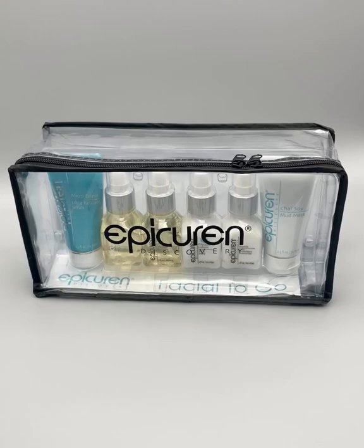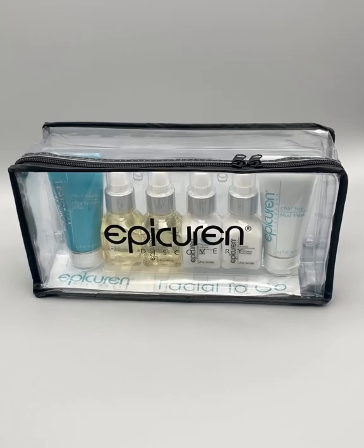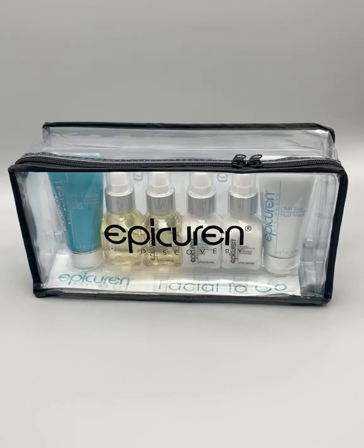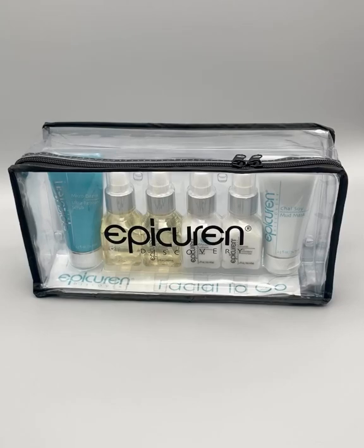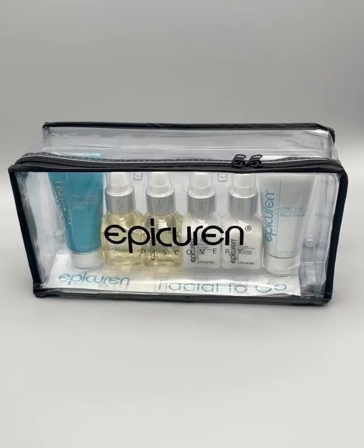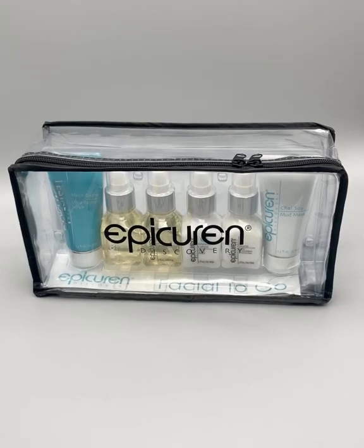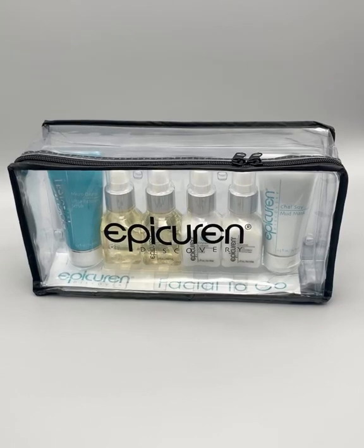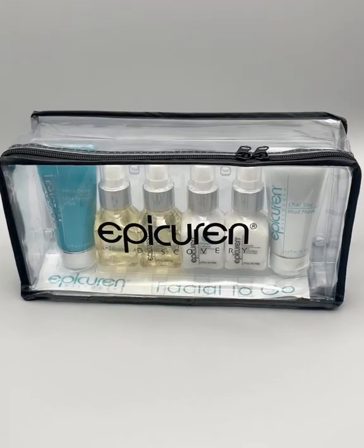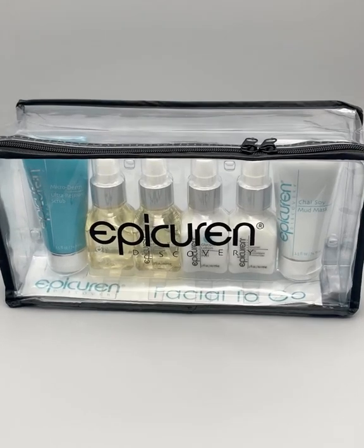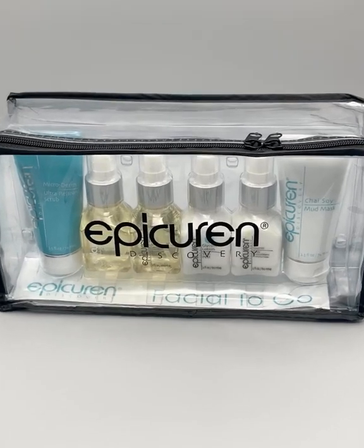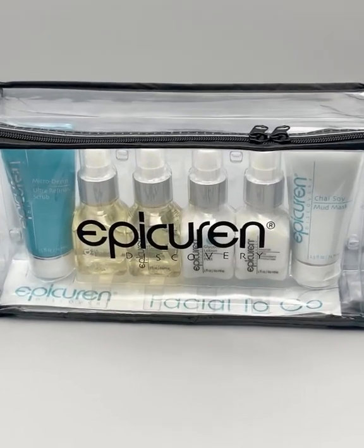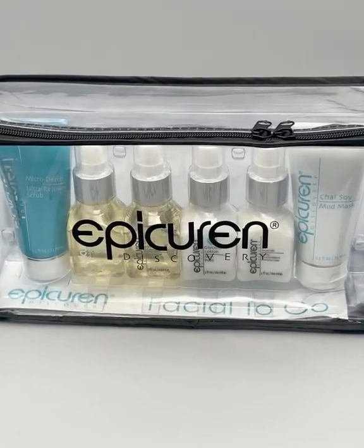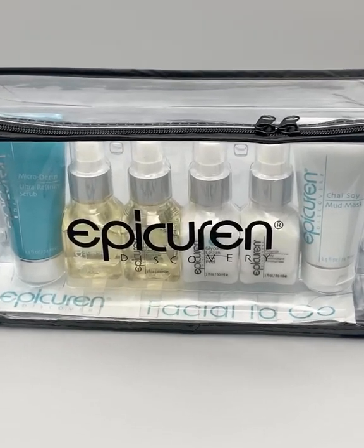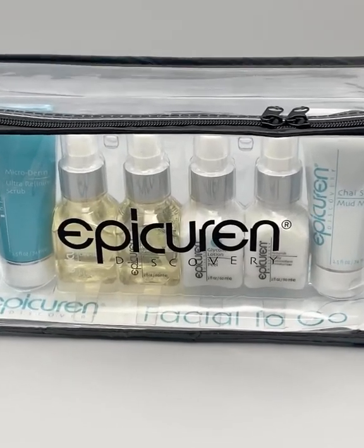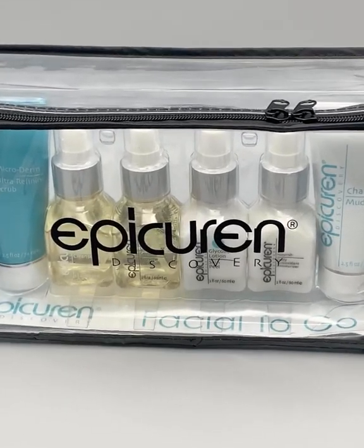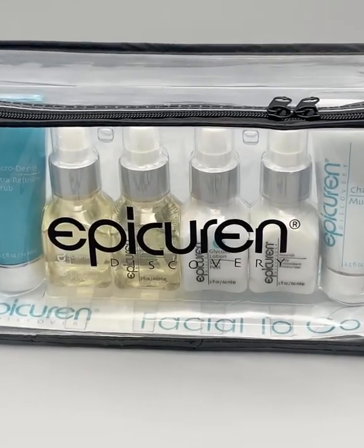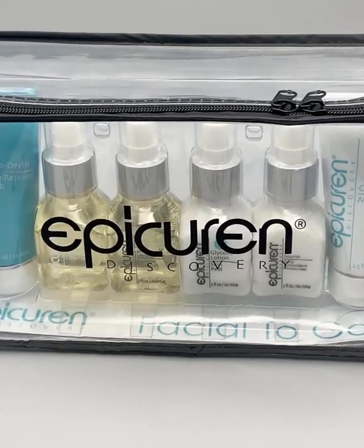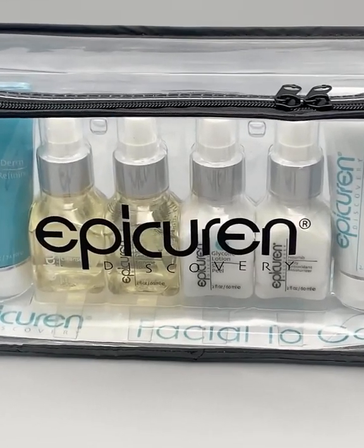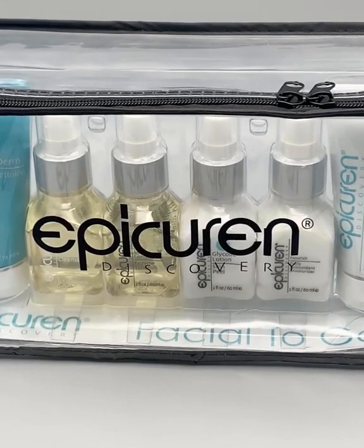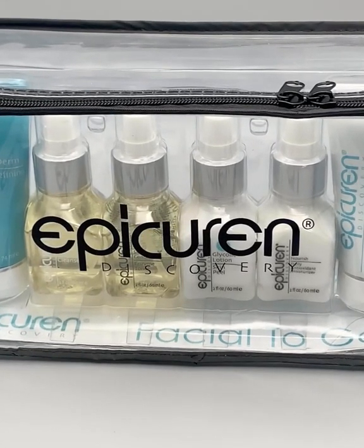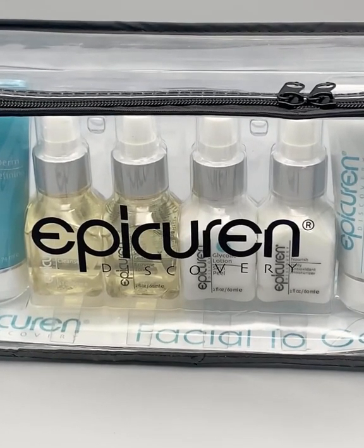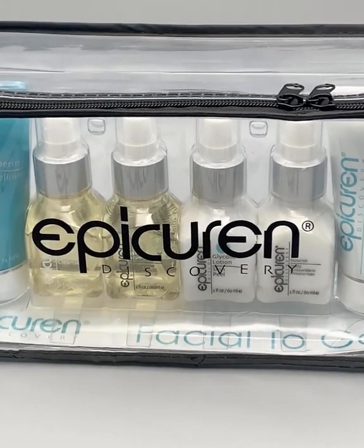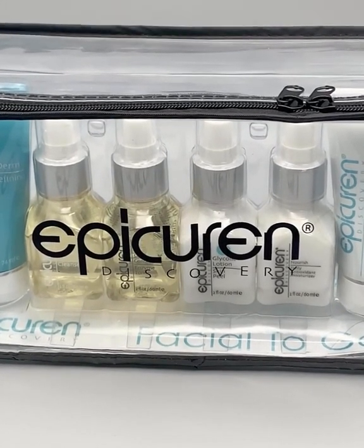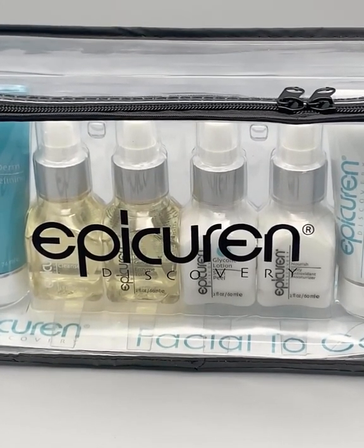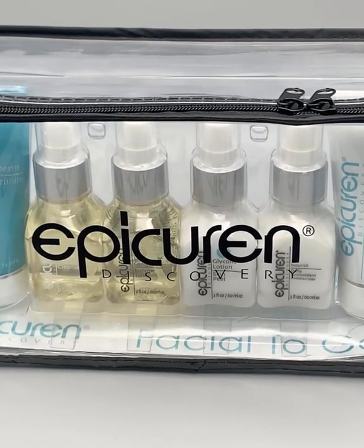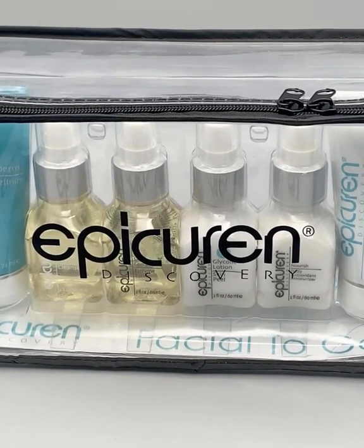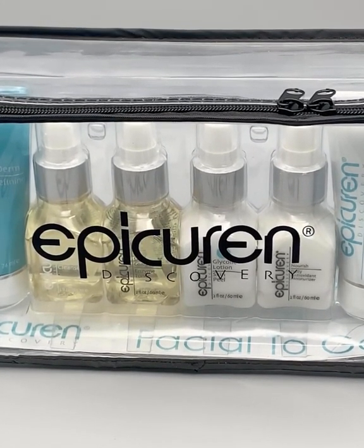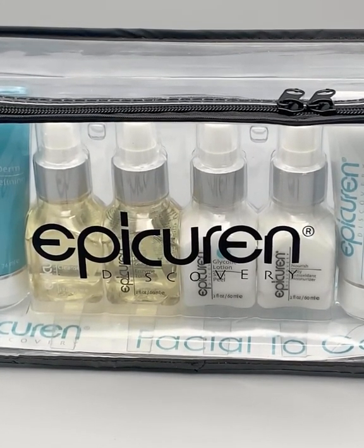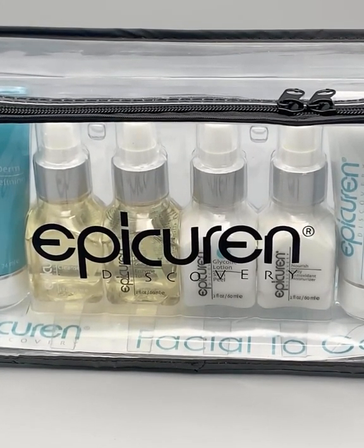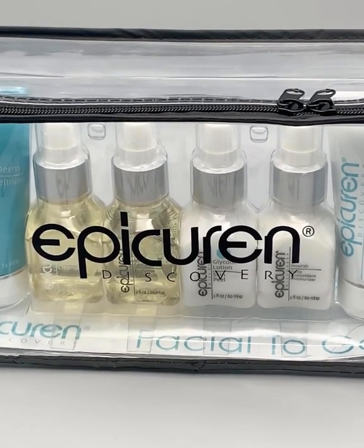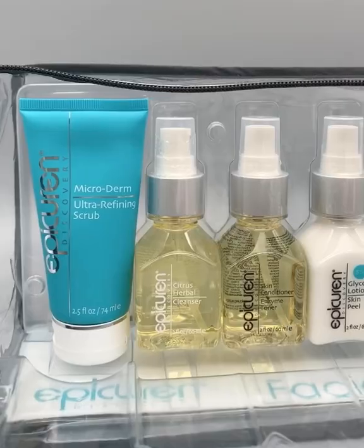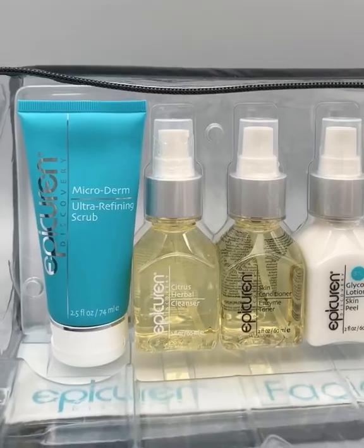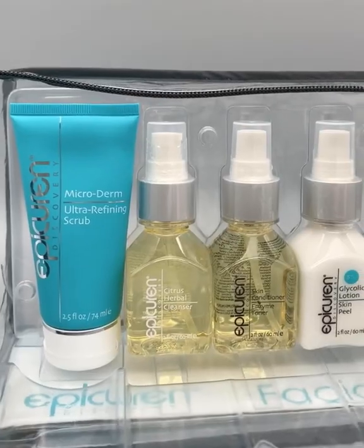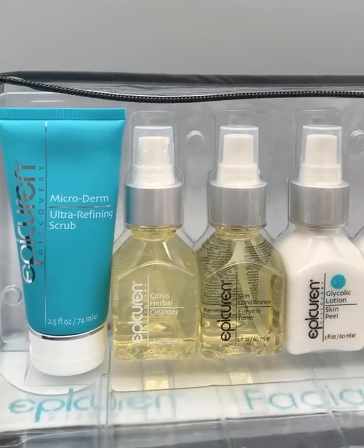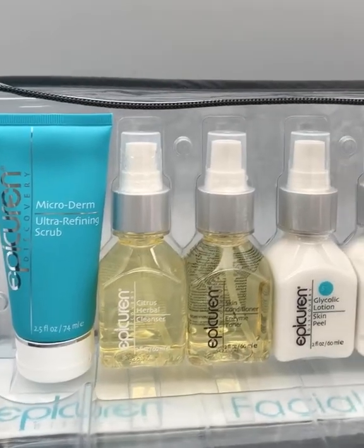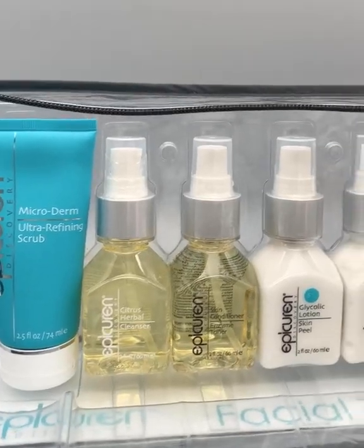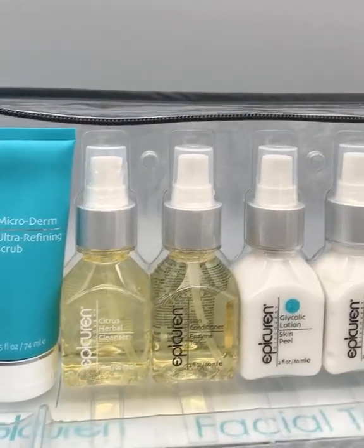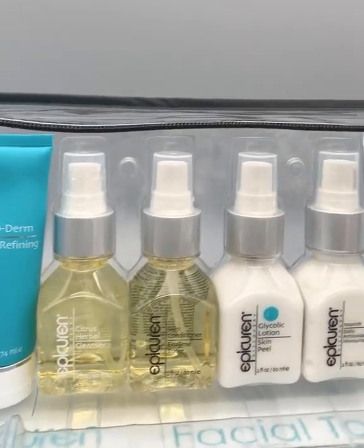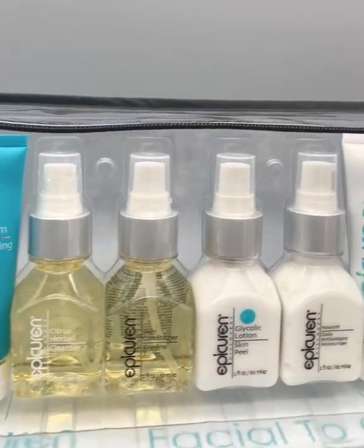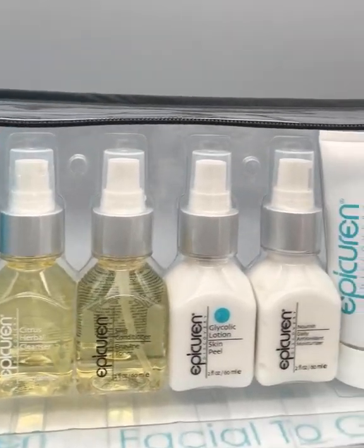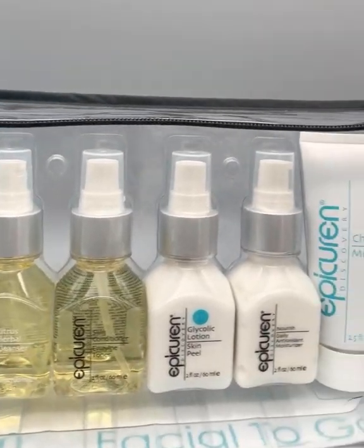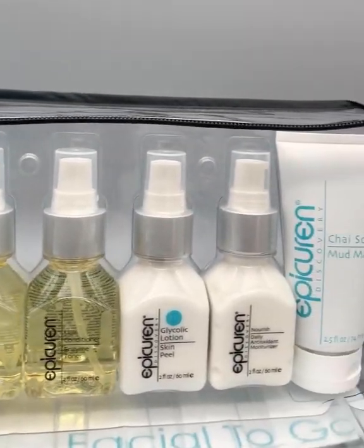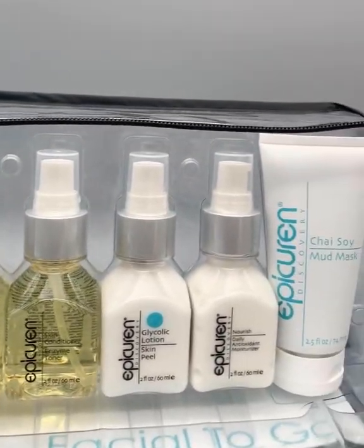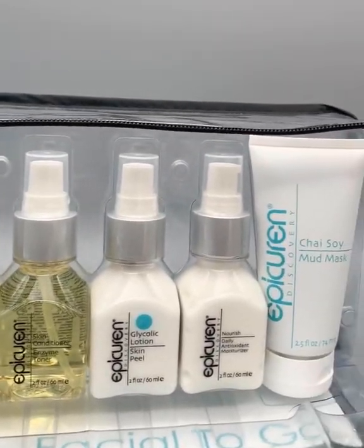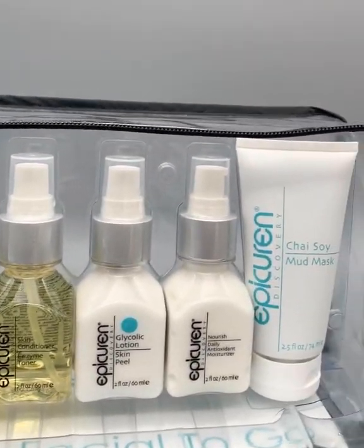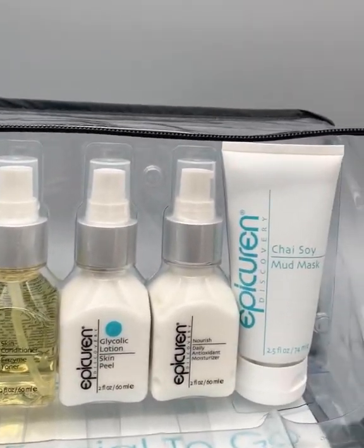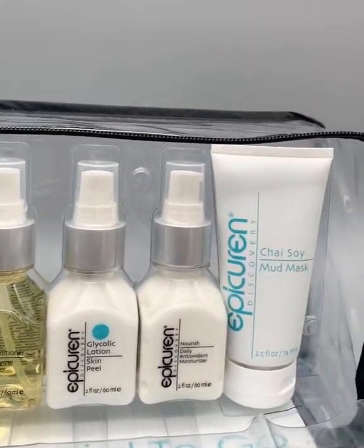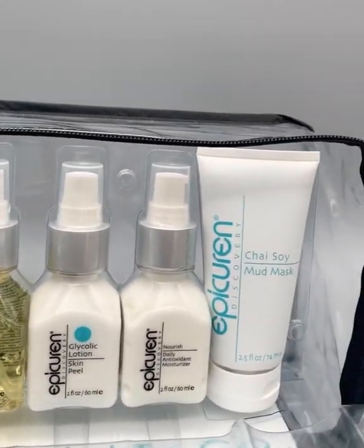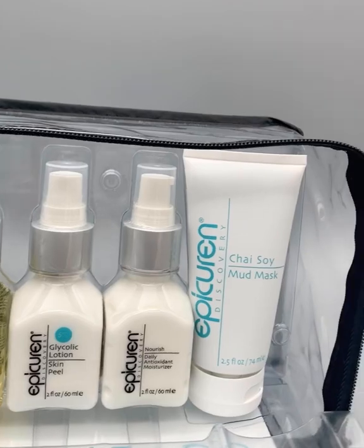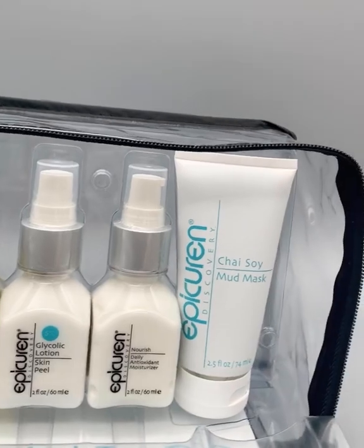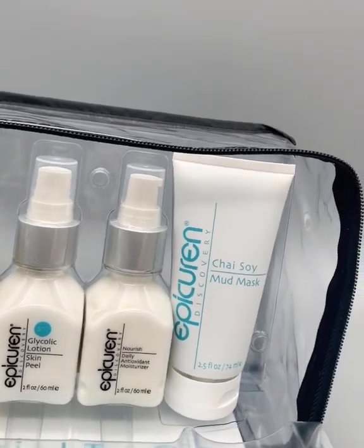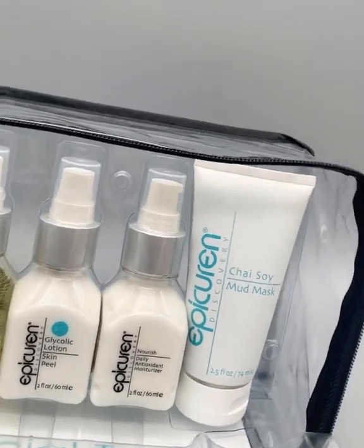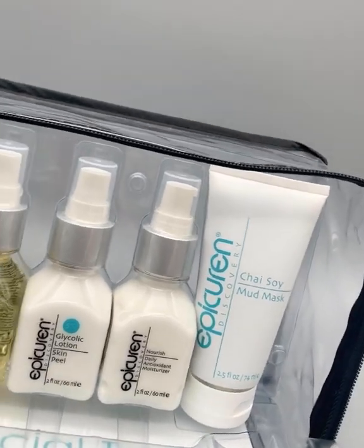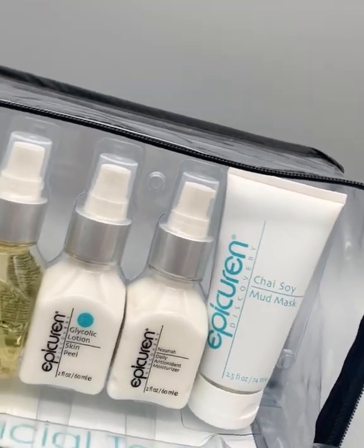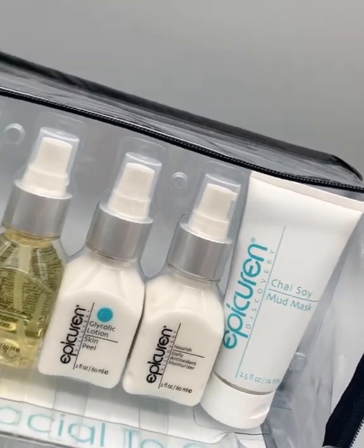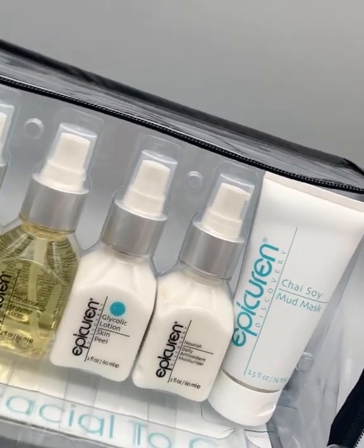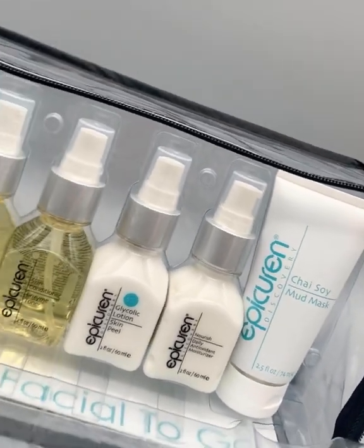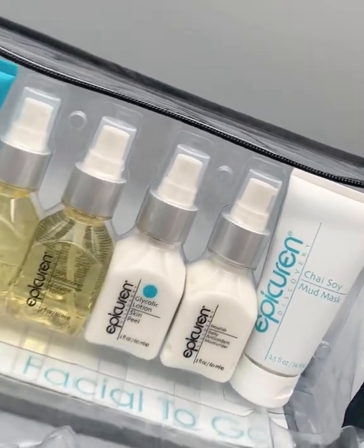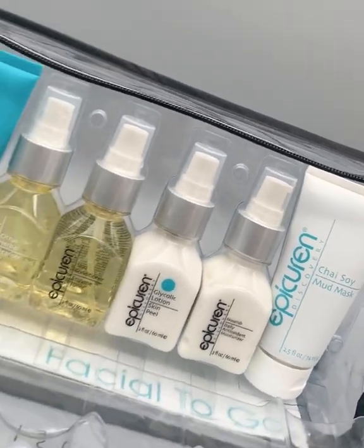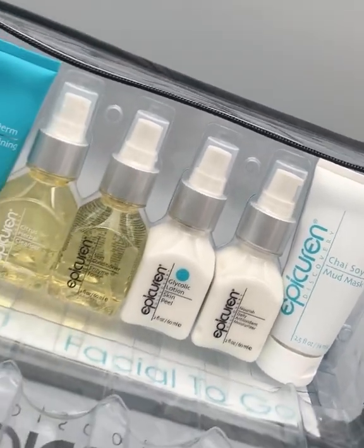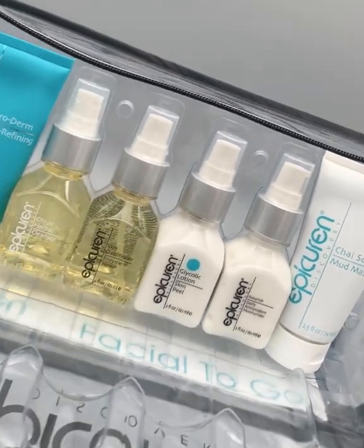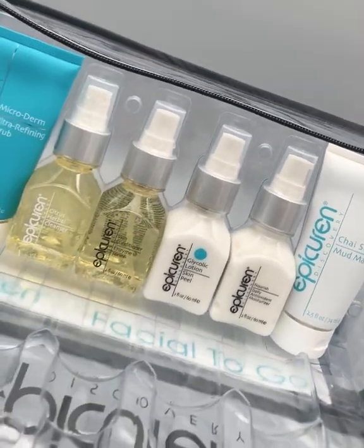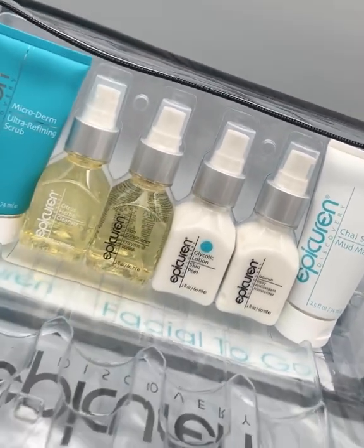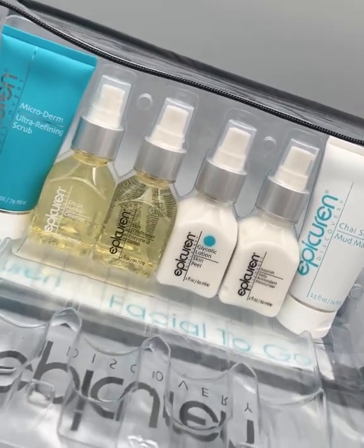This is Epicurean Discovery's Facial To-Go Kit. It's the perfect gift for friends or family, or even to treat yourself this holiday season.